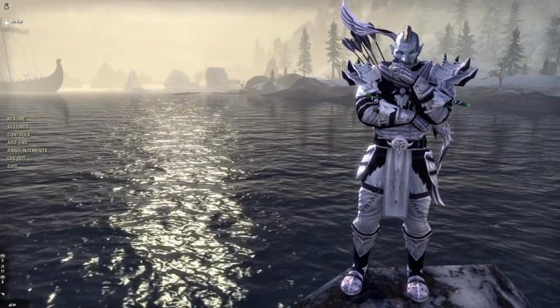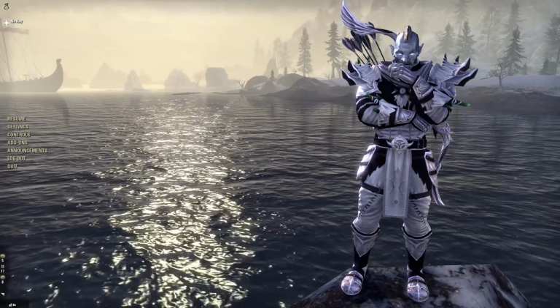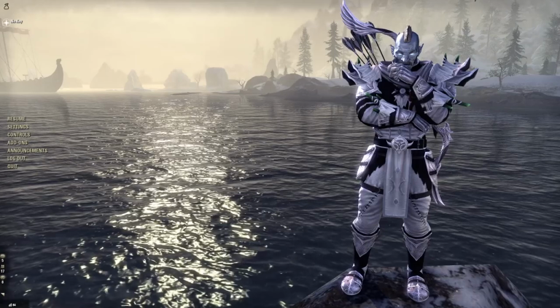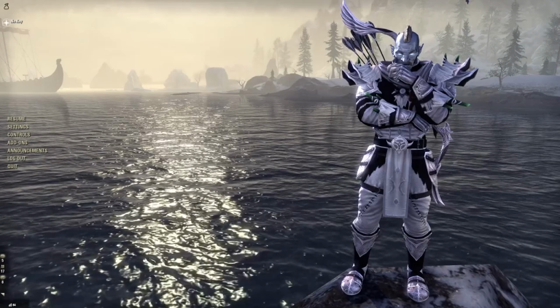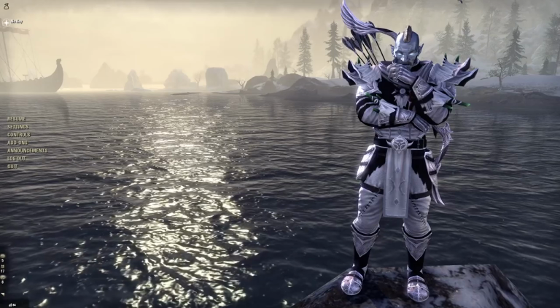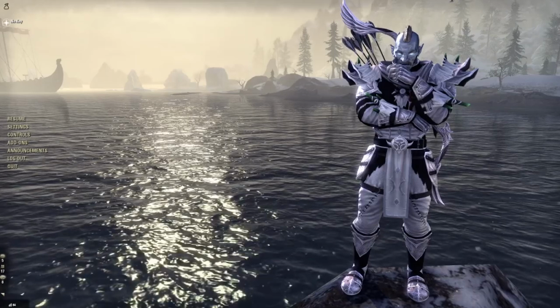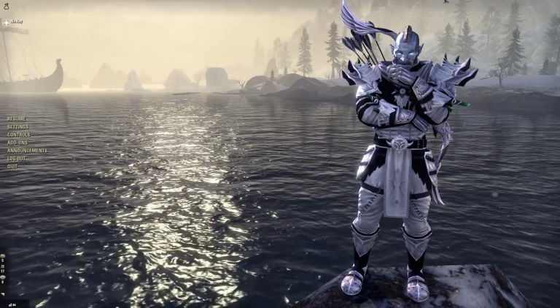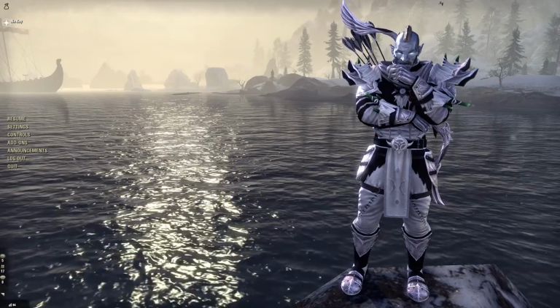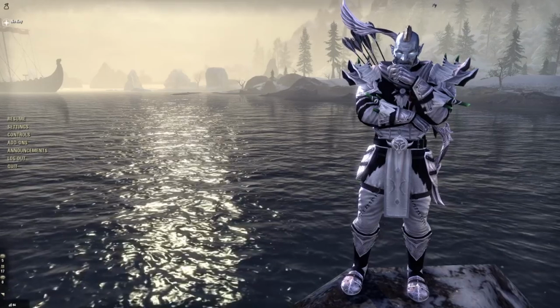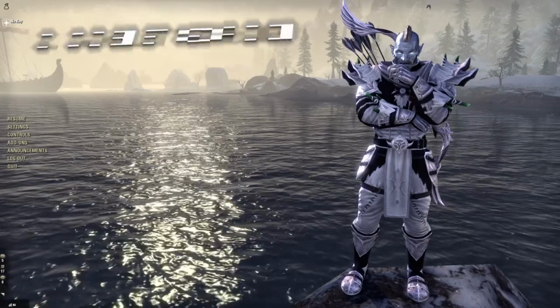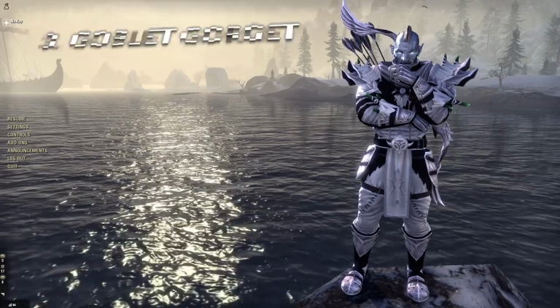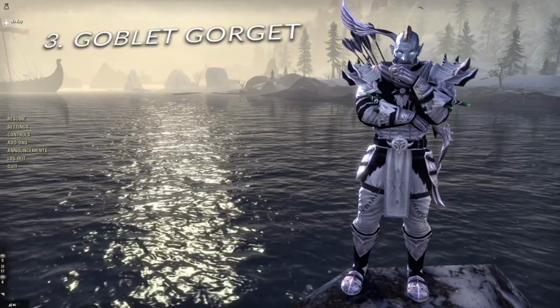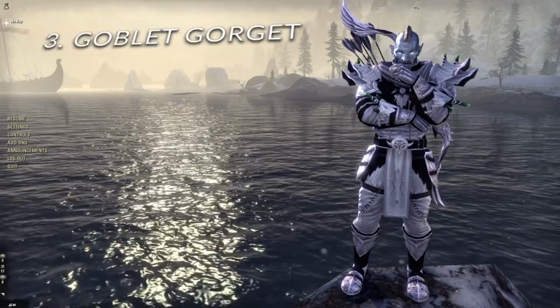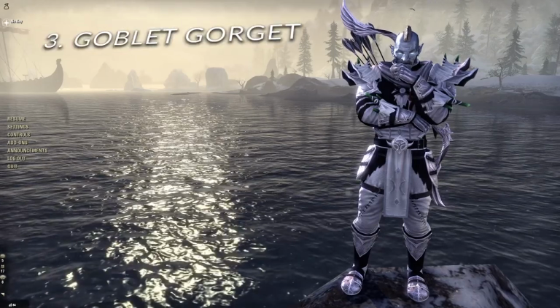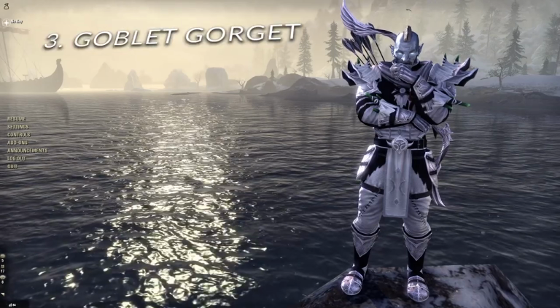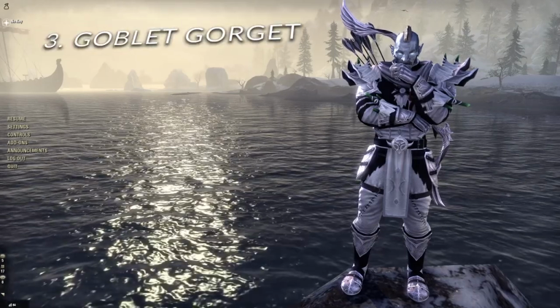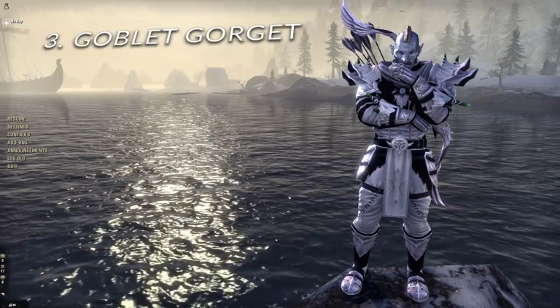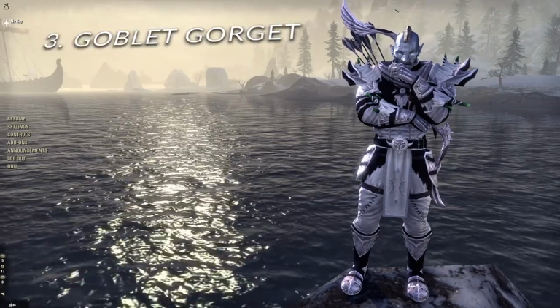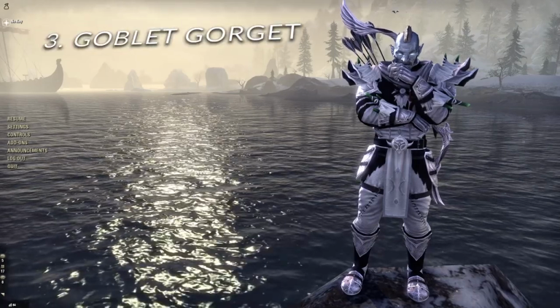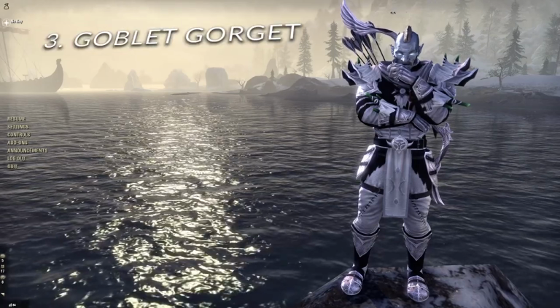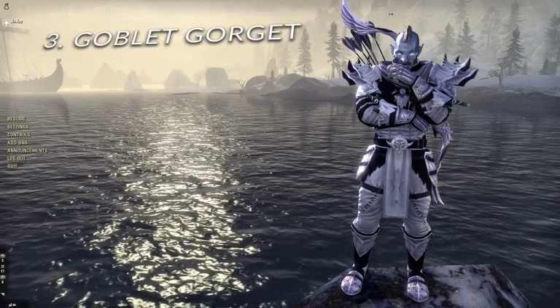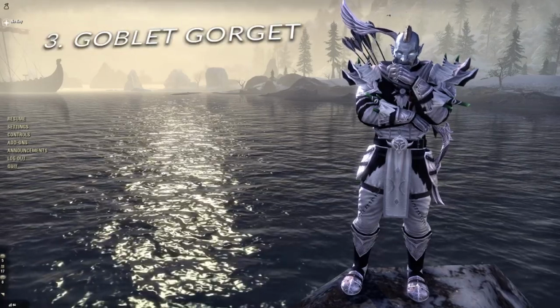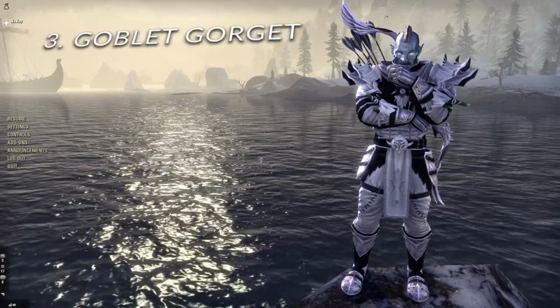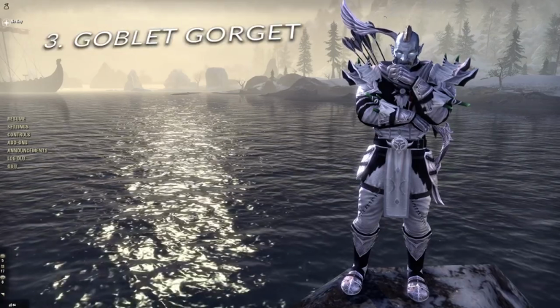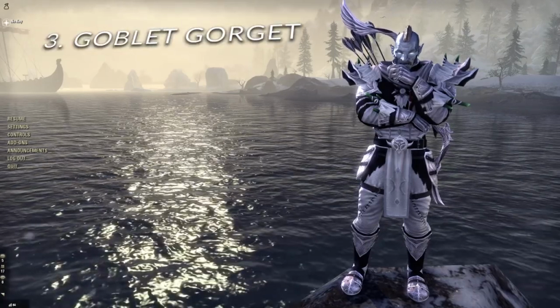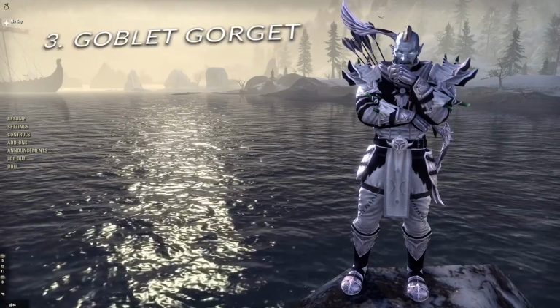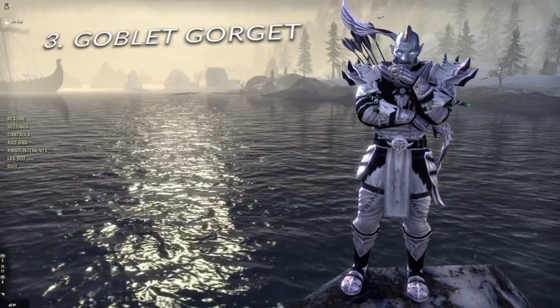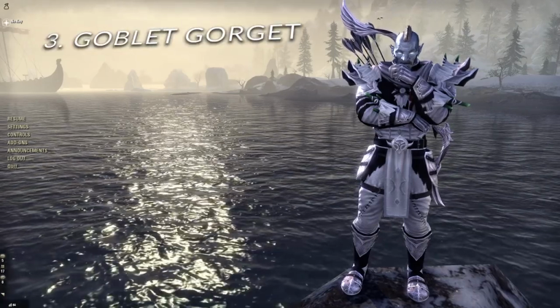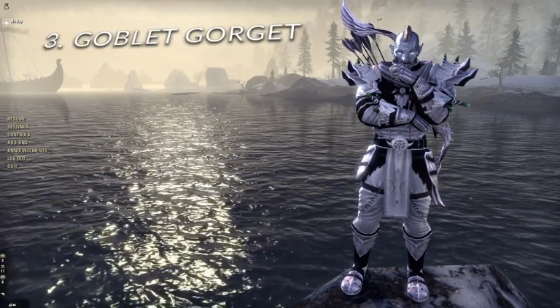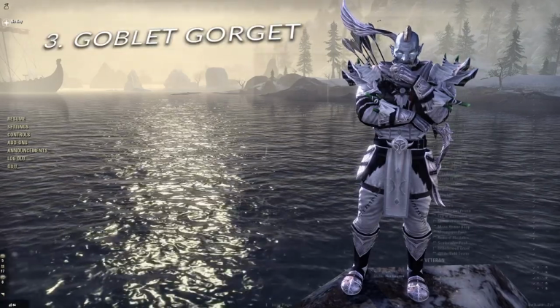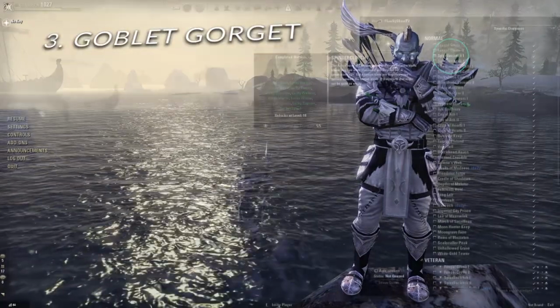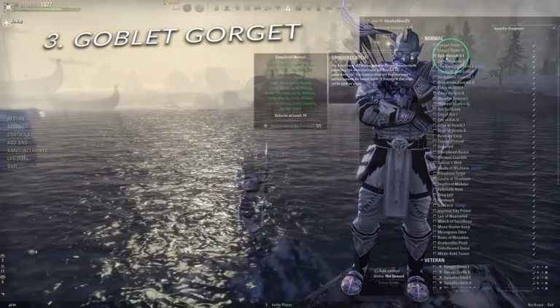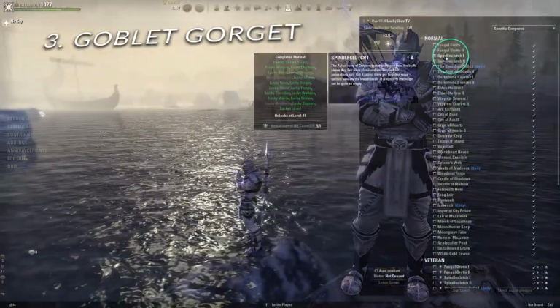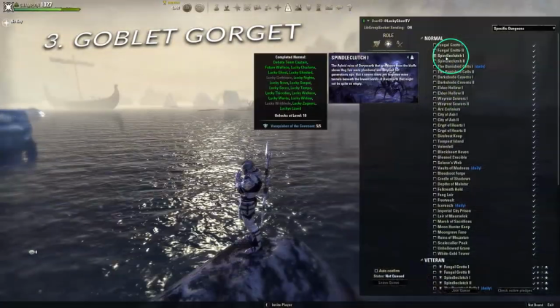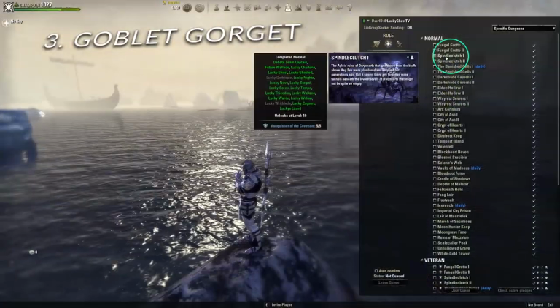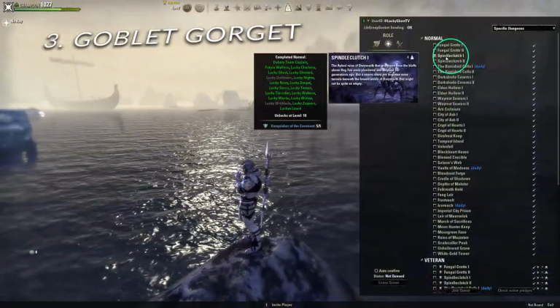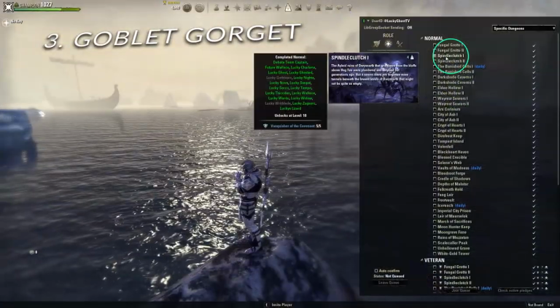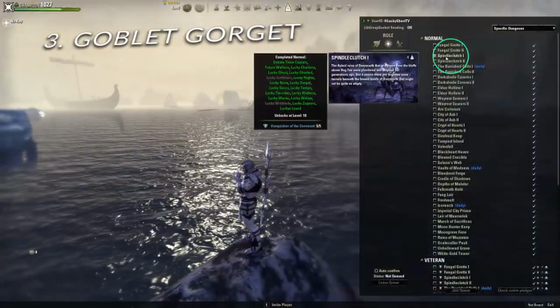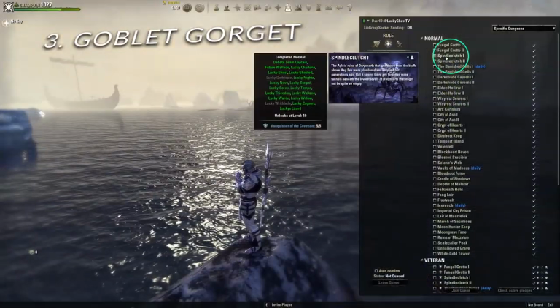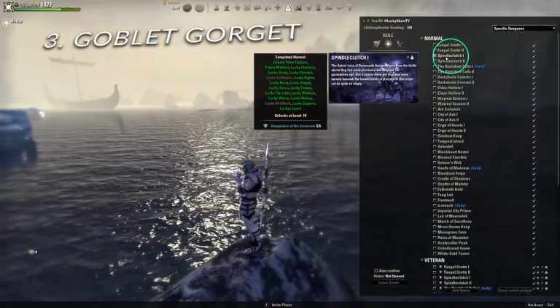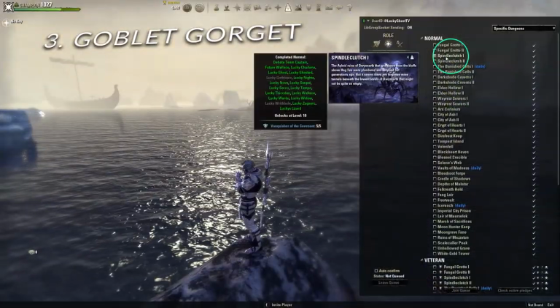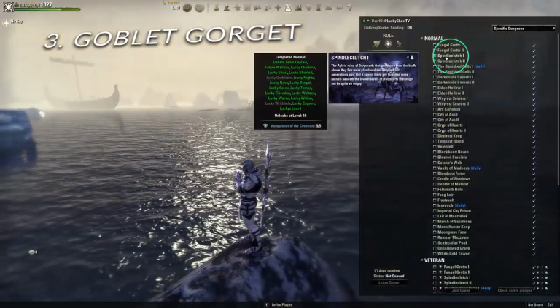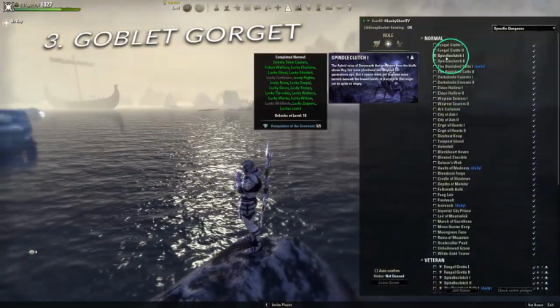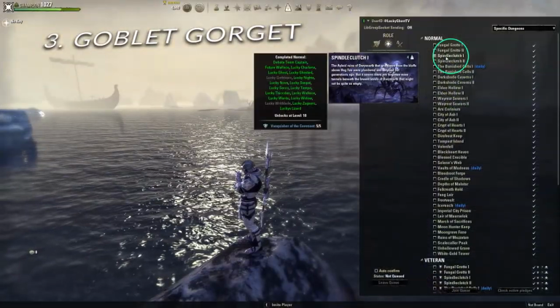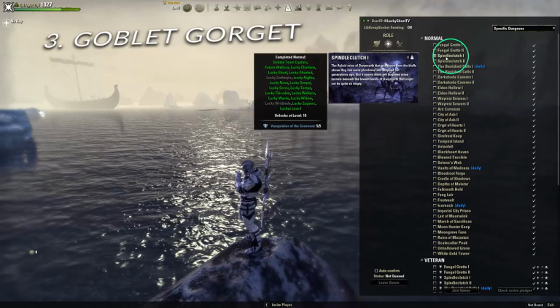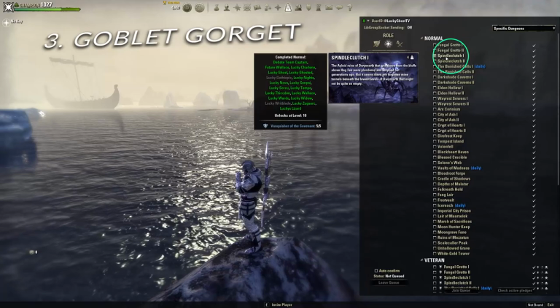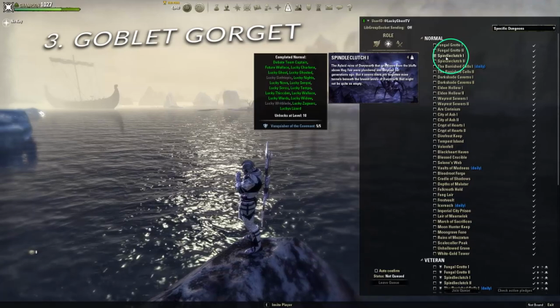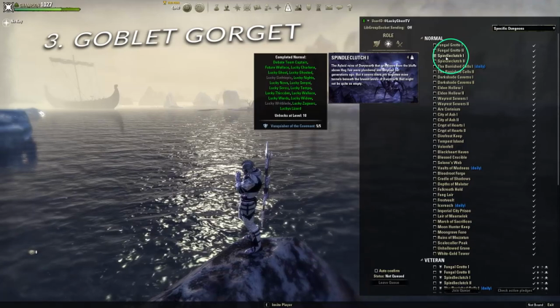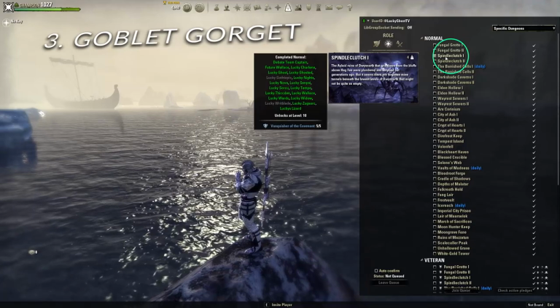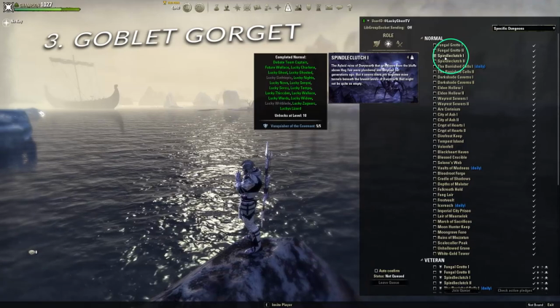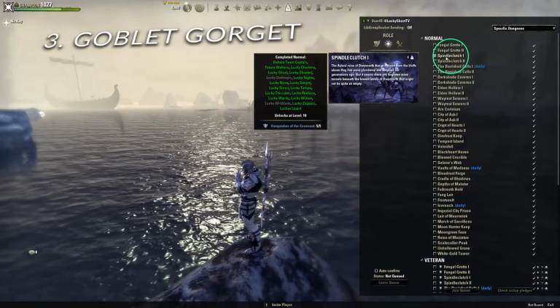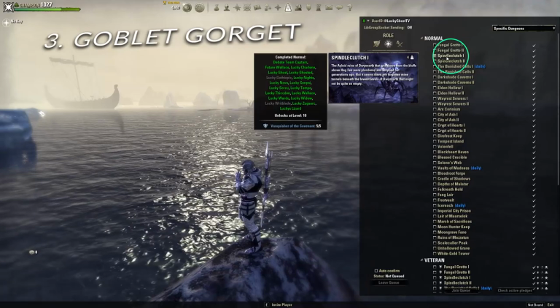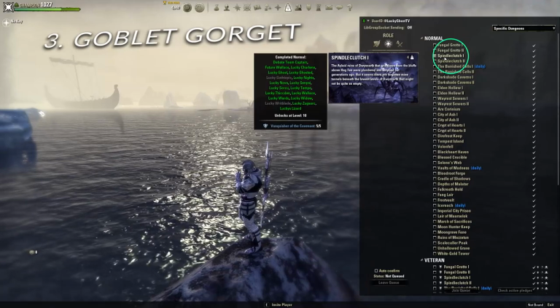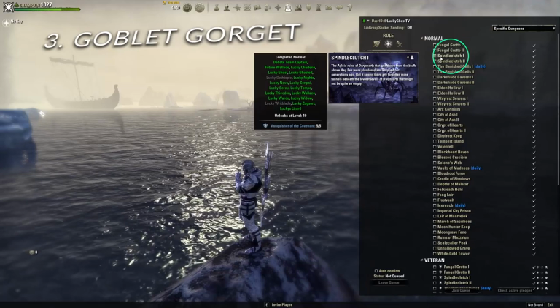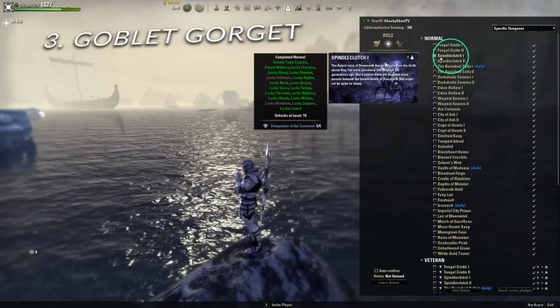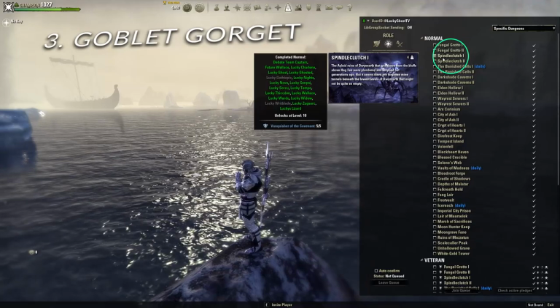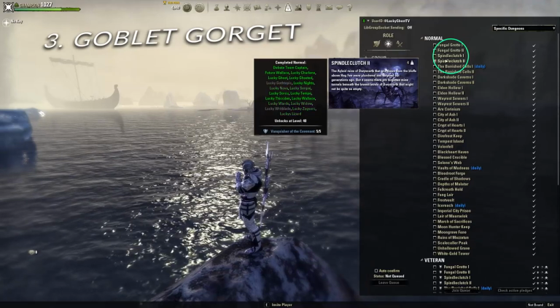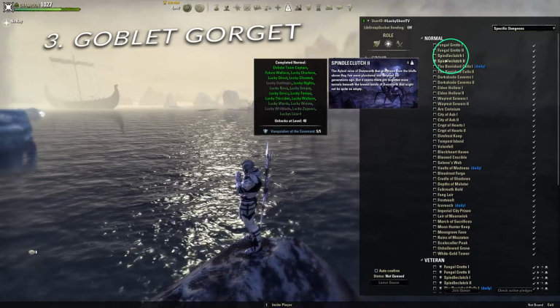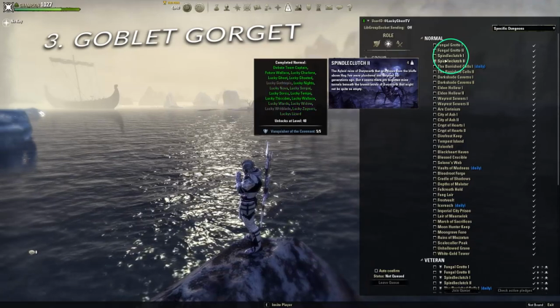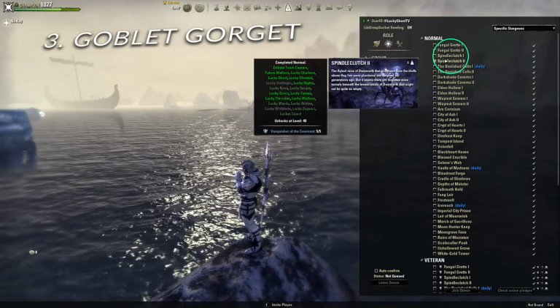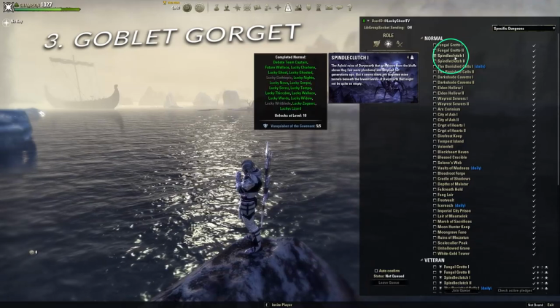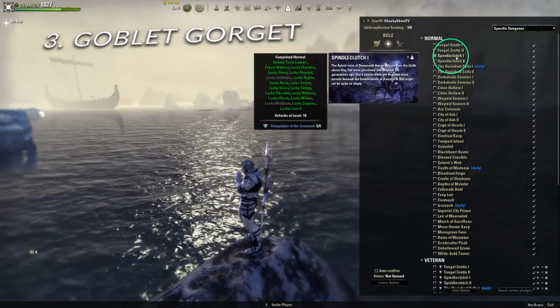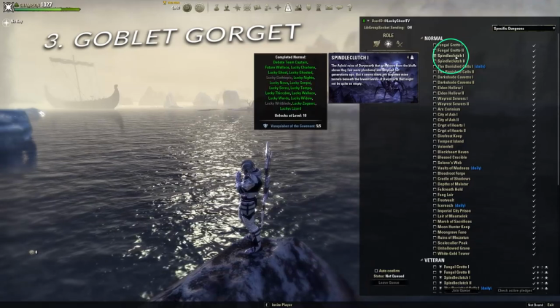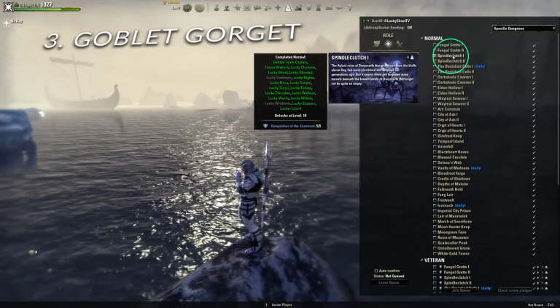Item number three: Goblet Gorgette. This lead can be found in the Spindle Clutch 1 Group Dungeon and drops from the final boss.